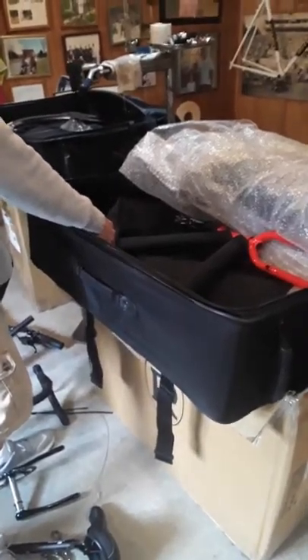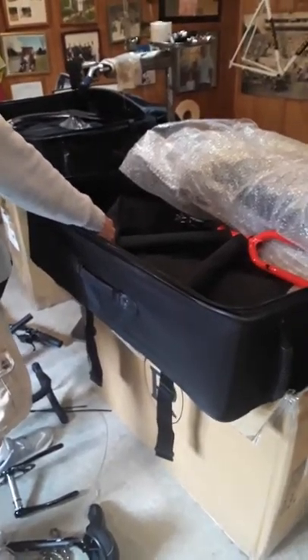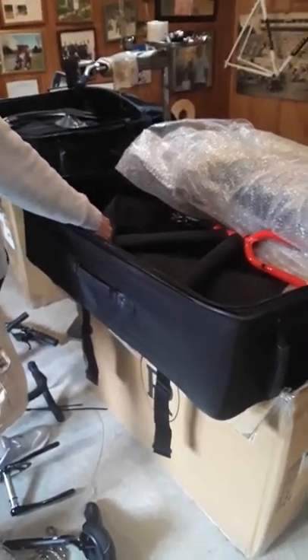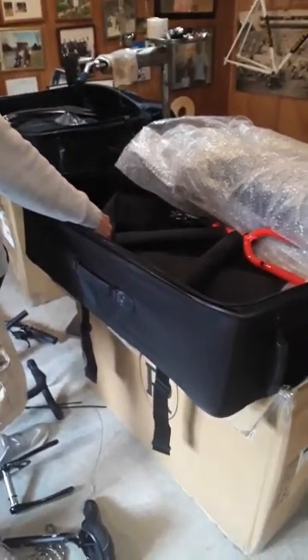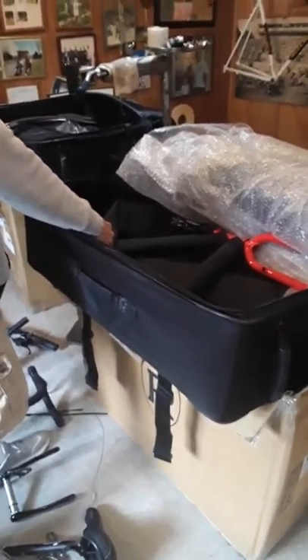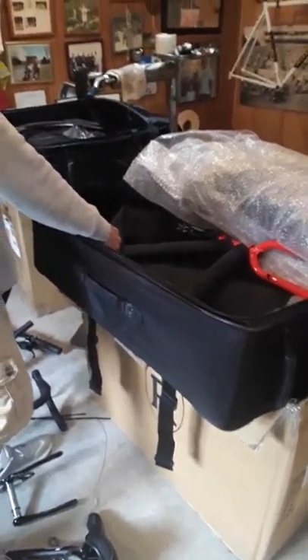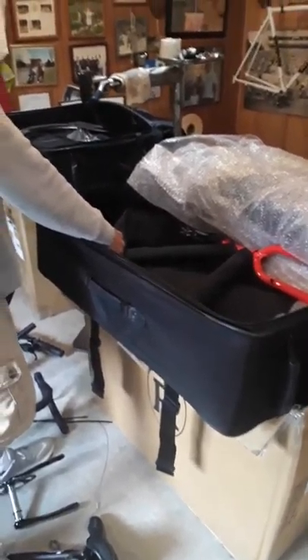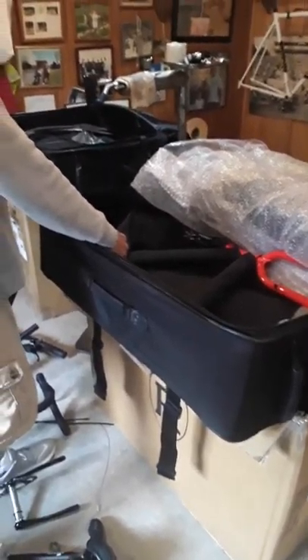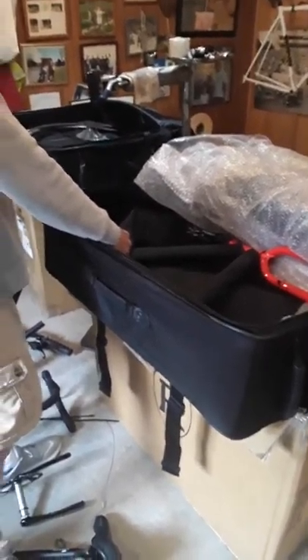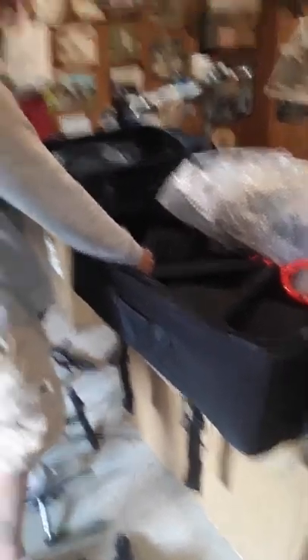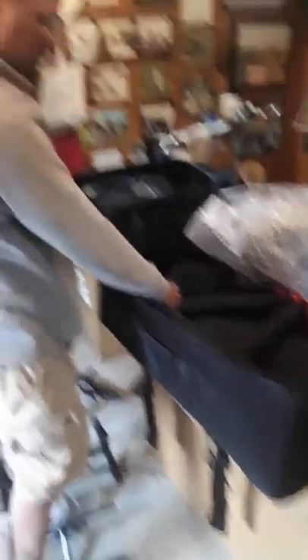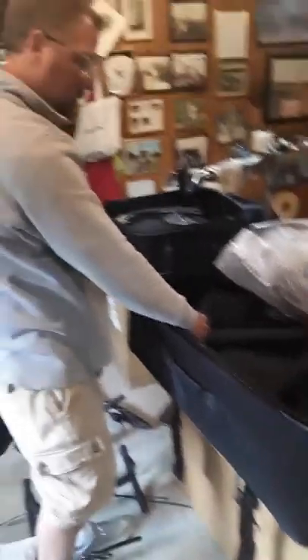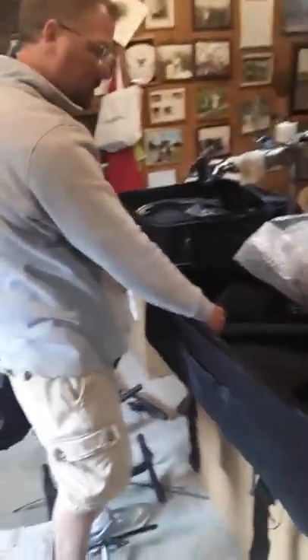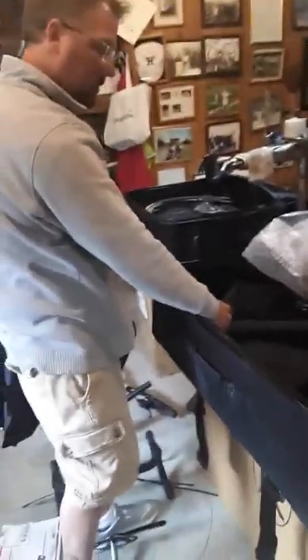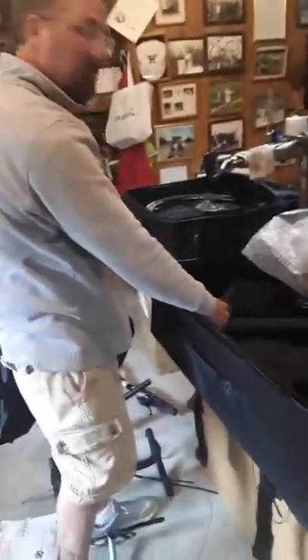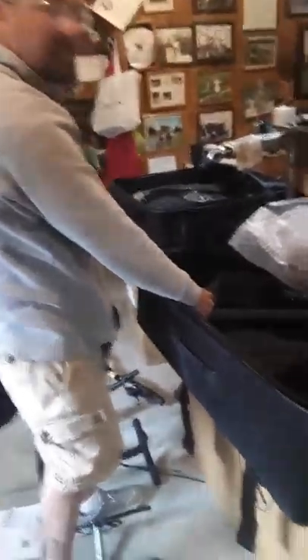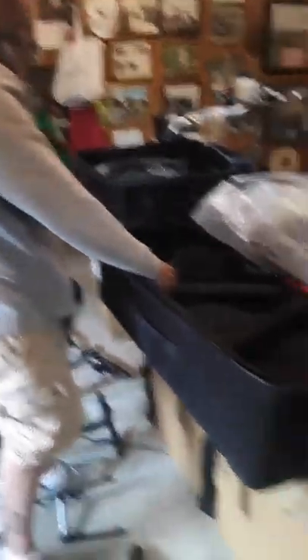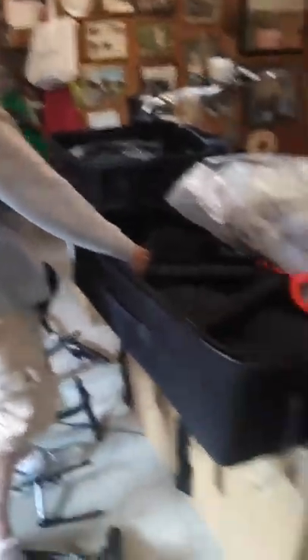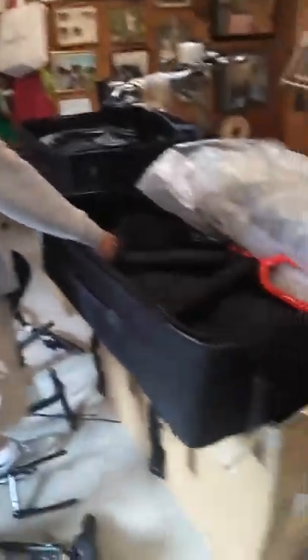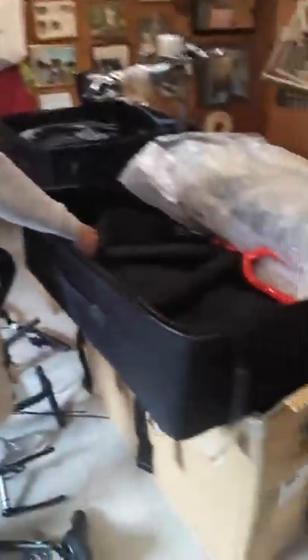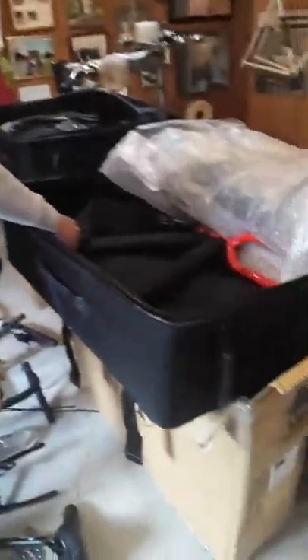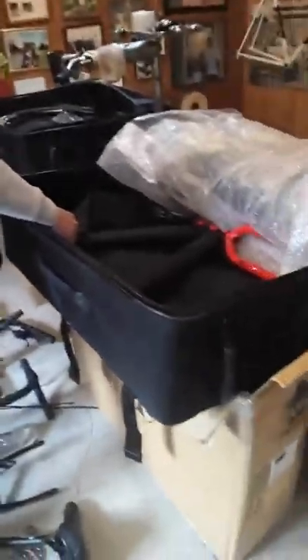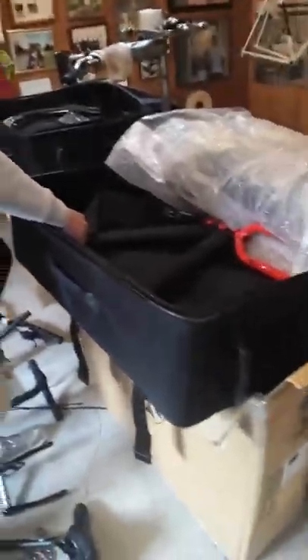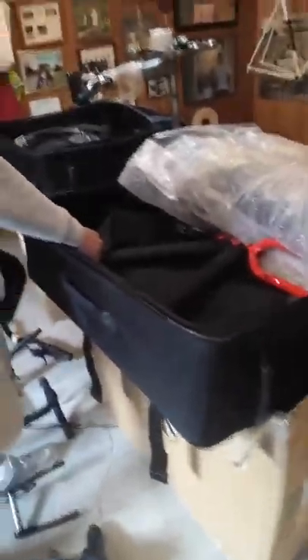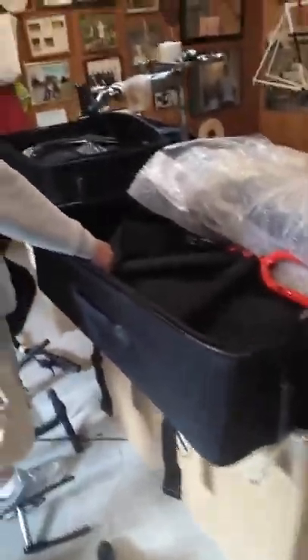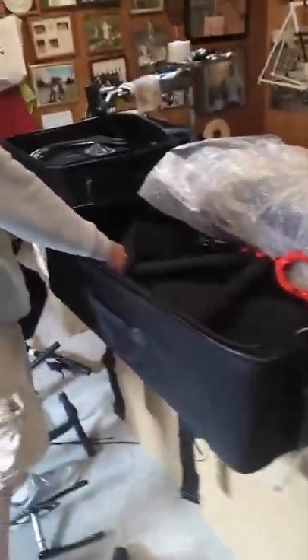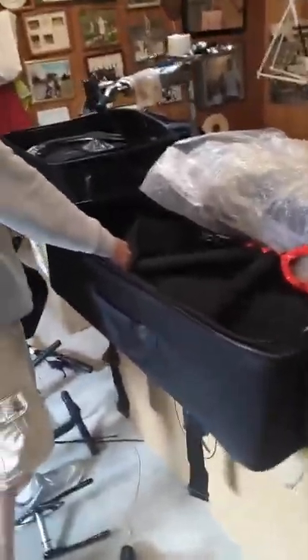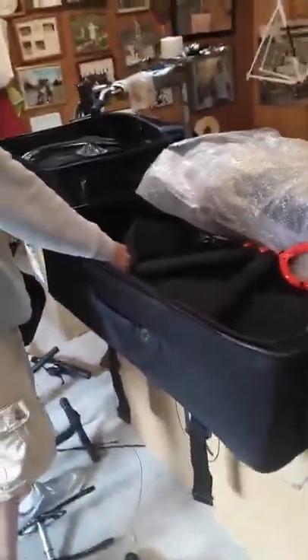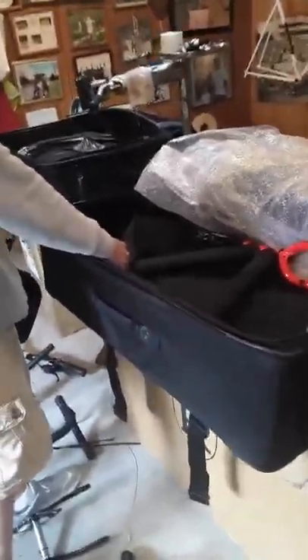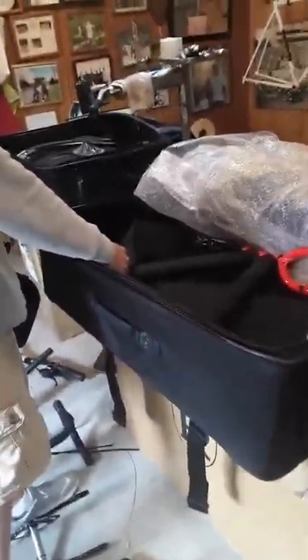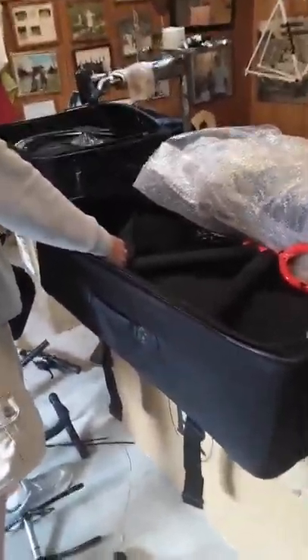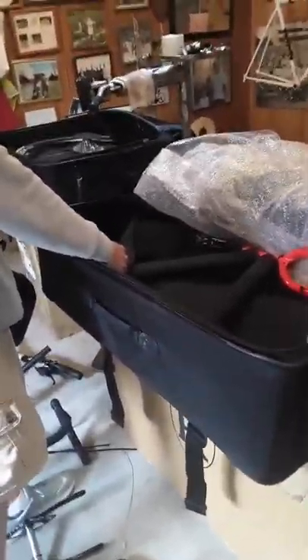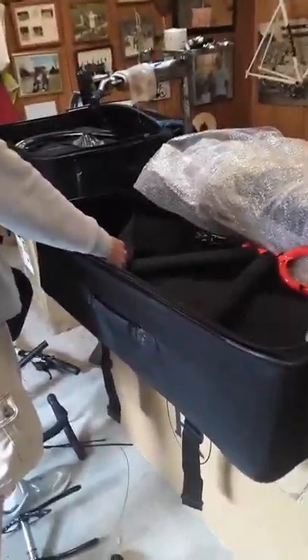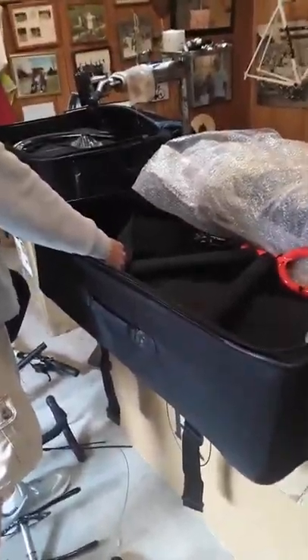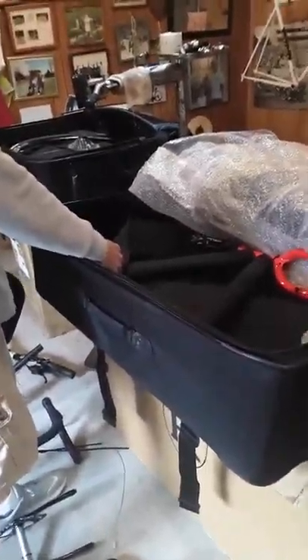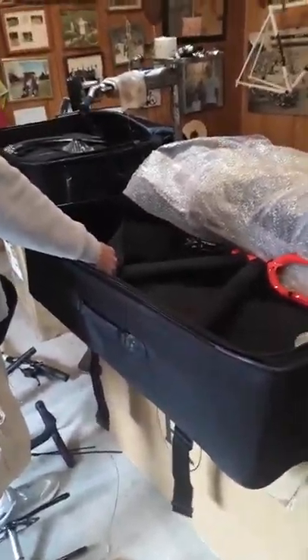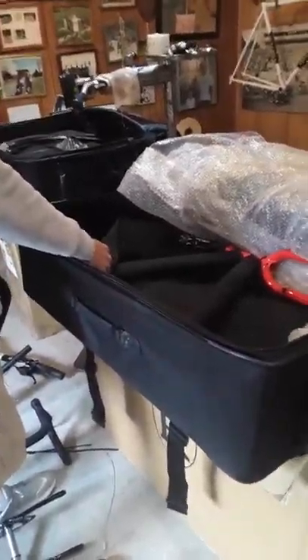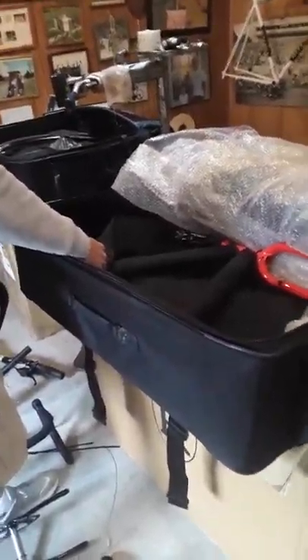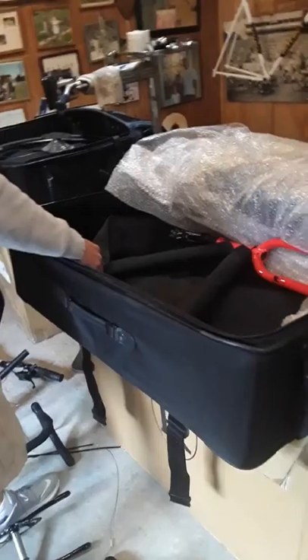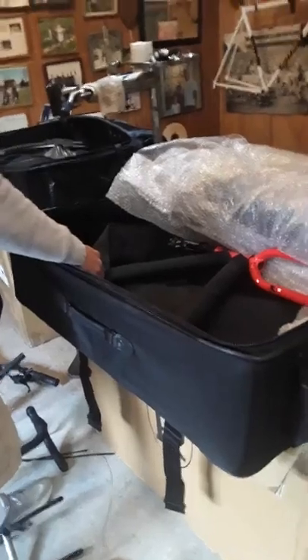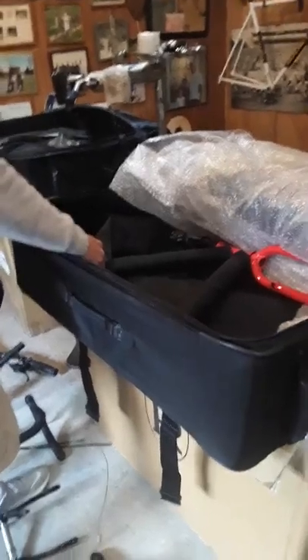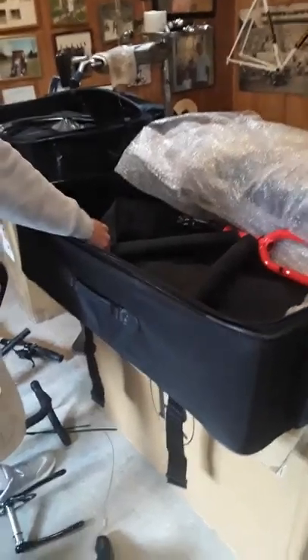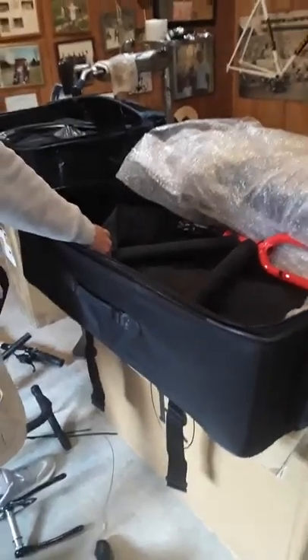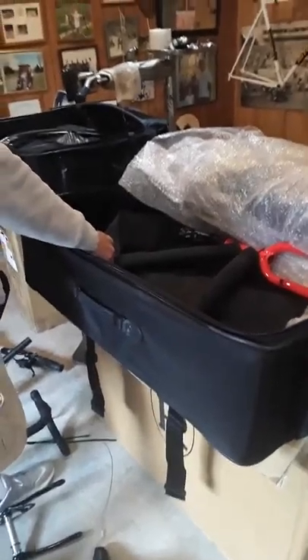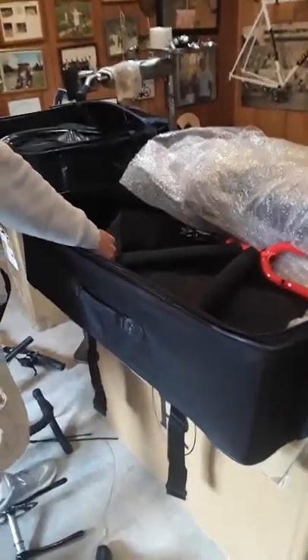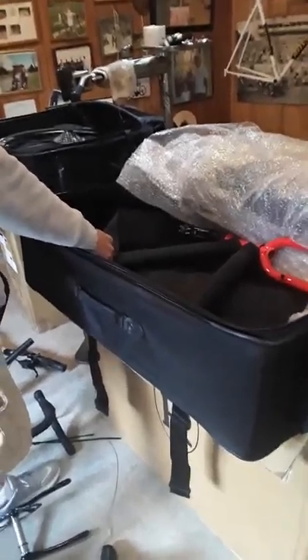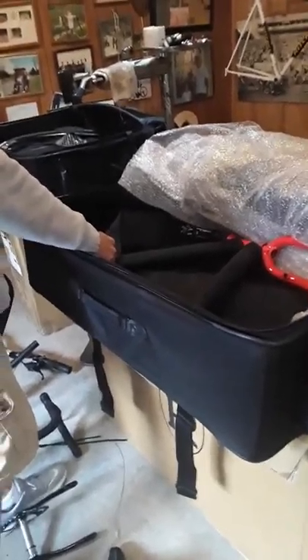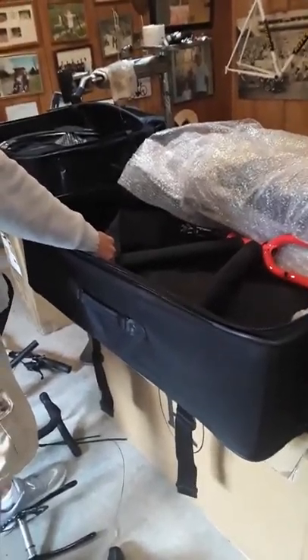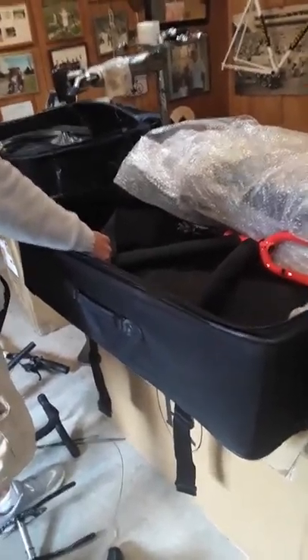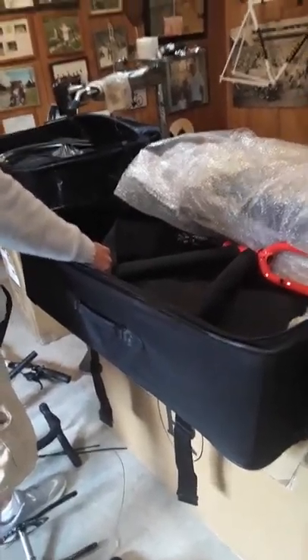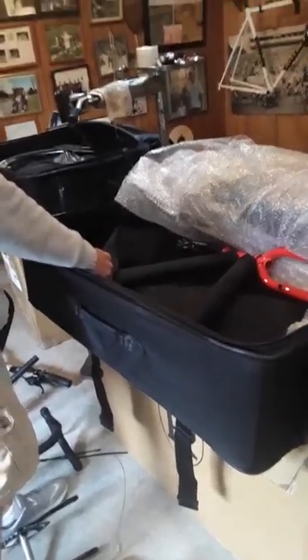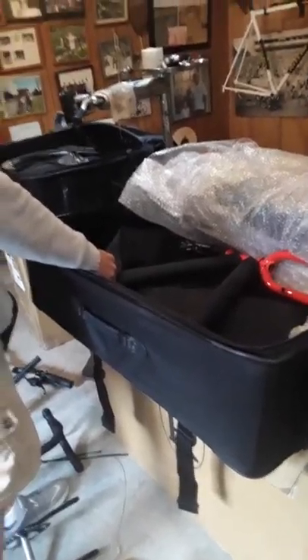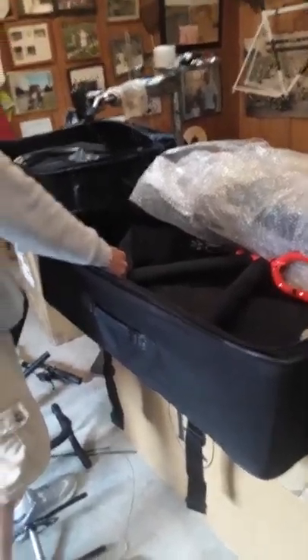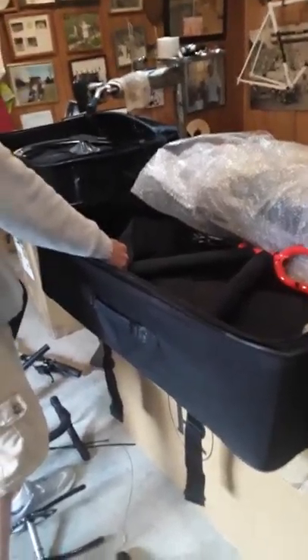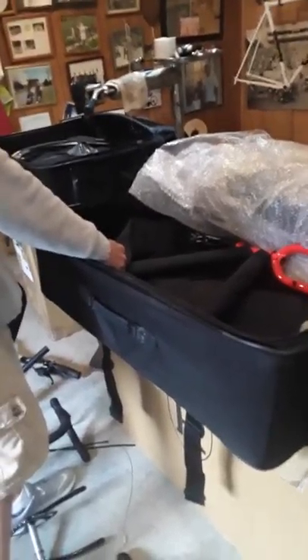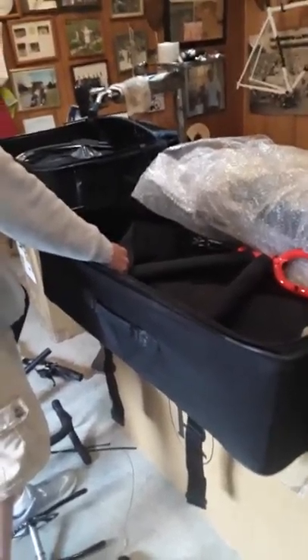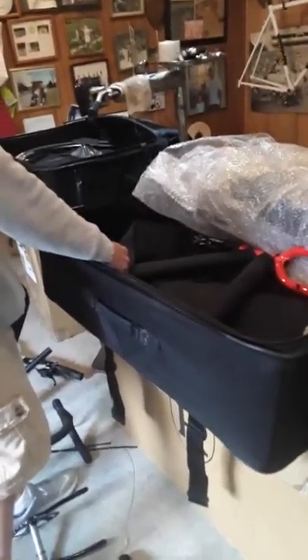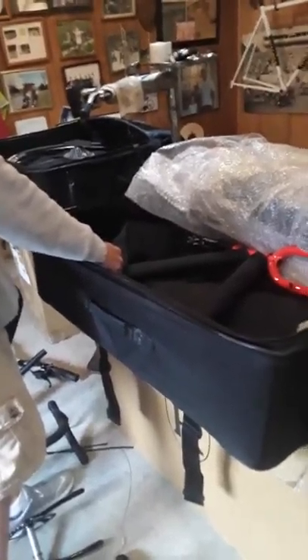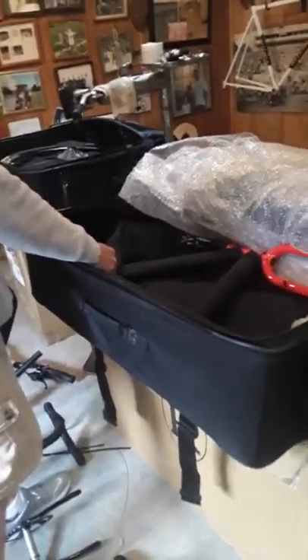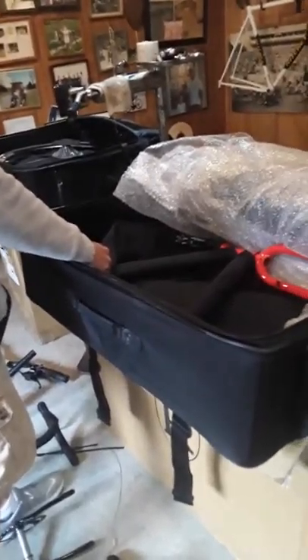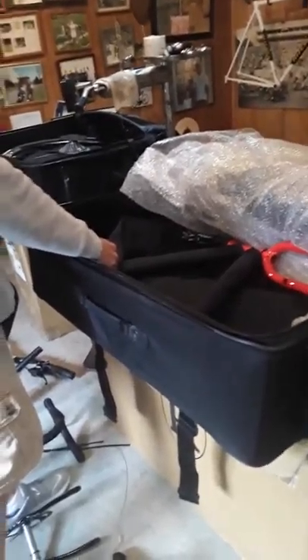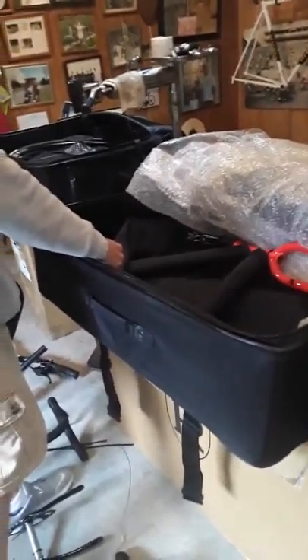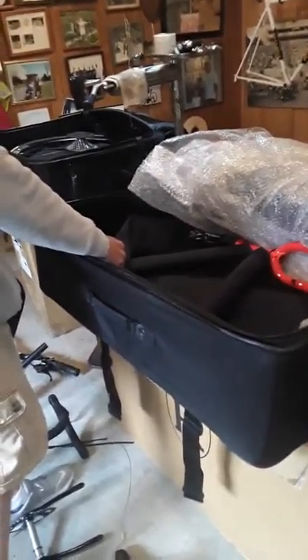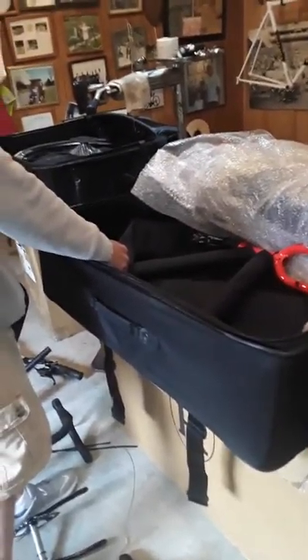Hello, Steve here, Eric here again. This is video part two, packing a Ritchie Tandem in the two travel cases.